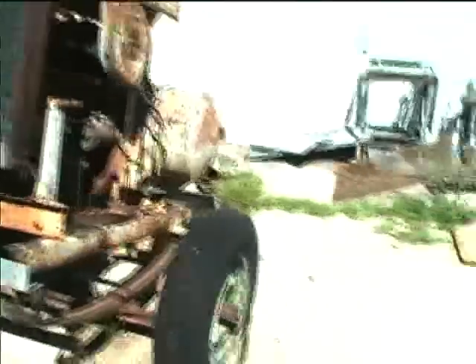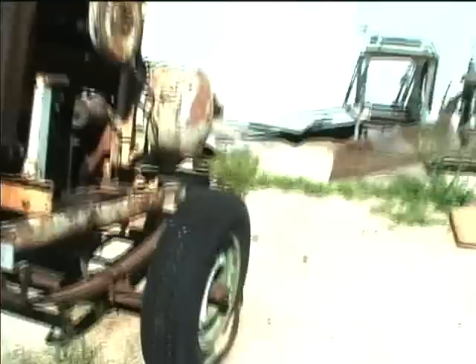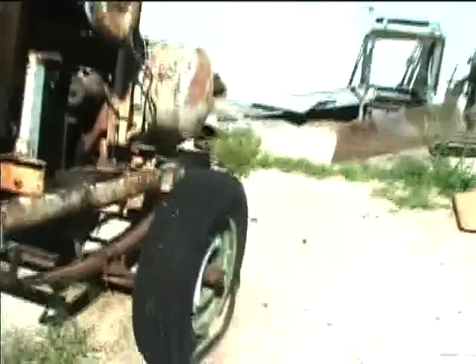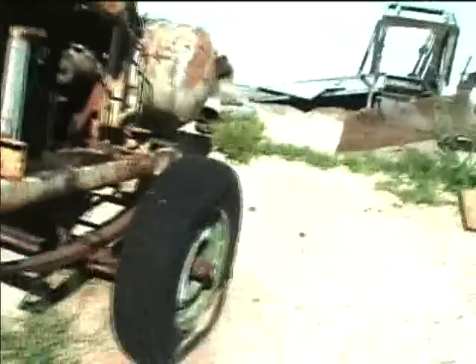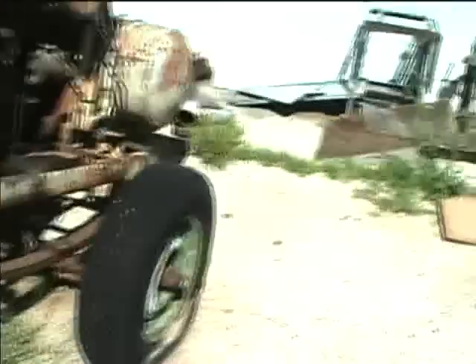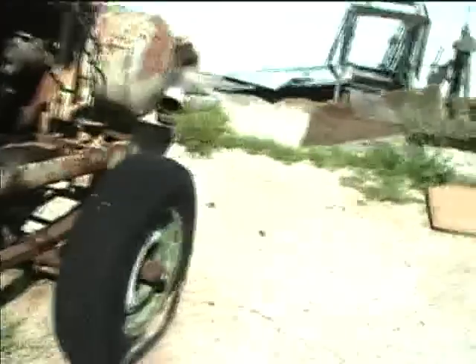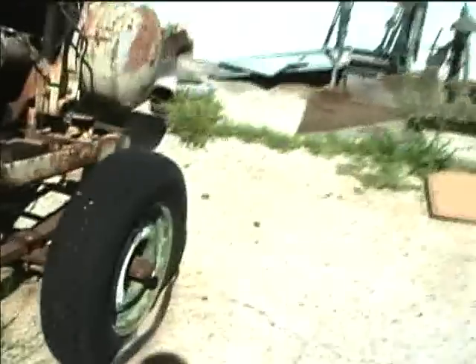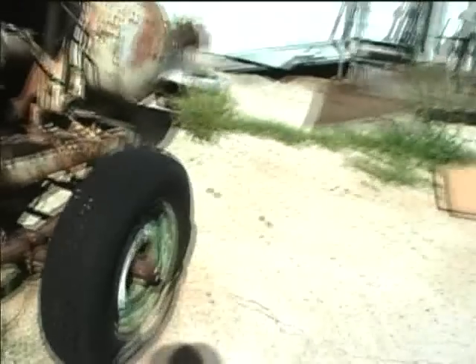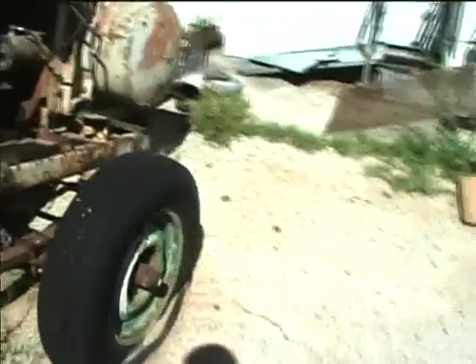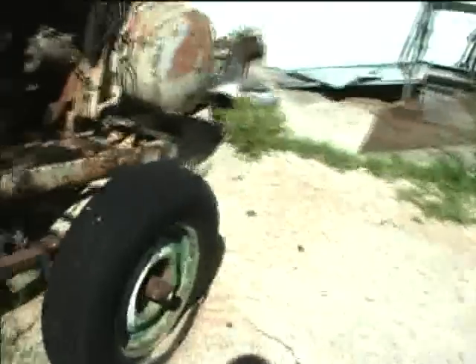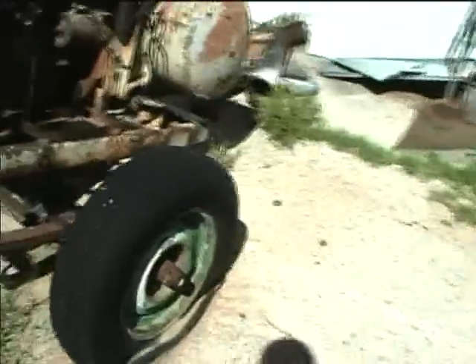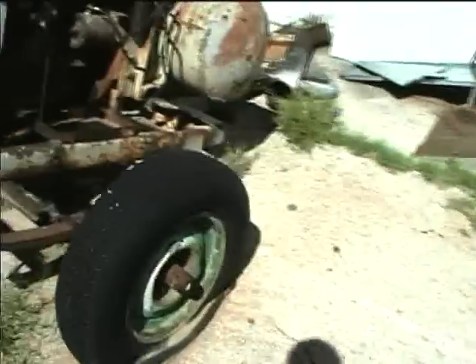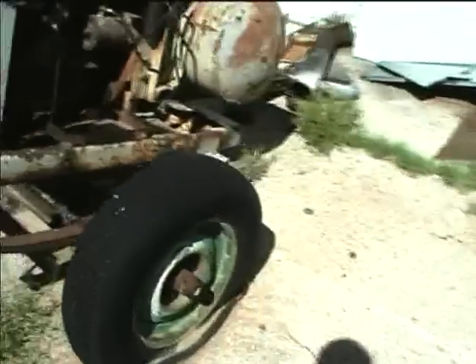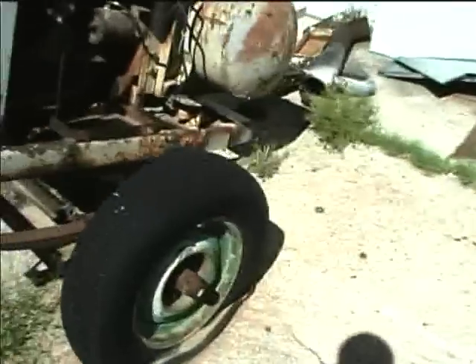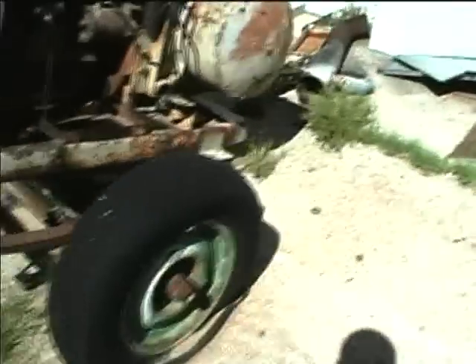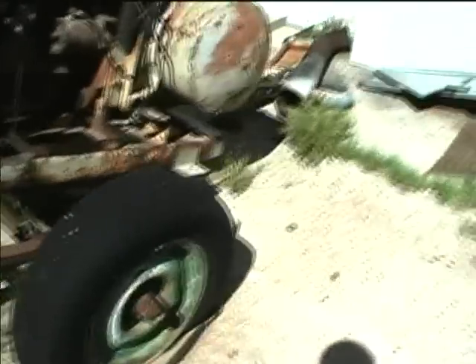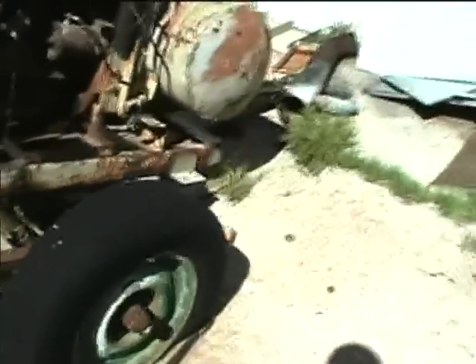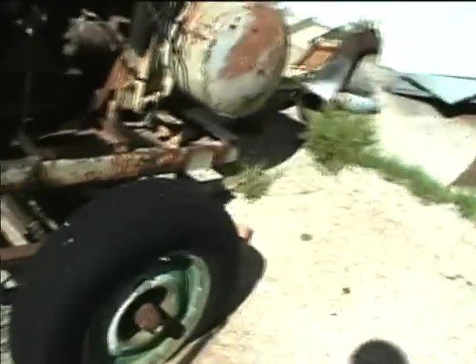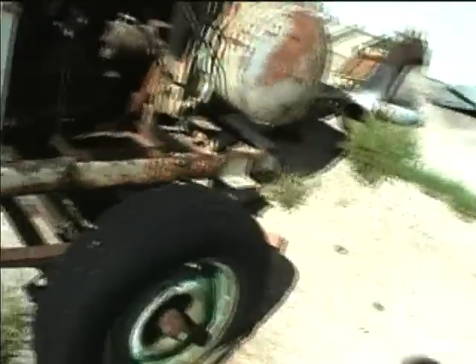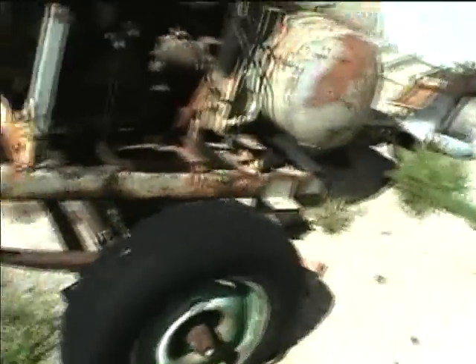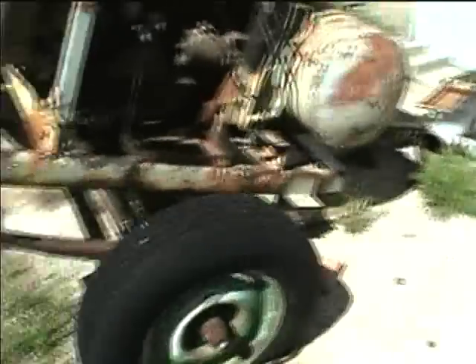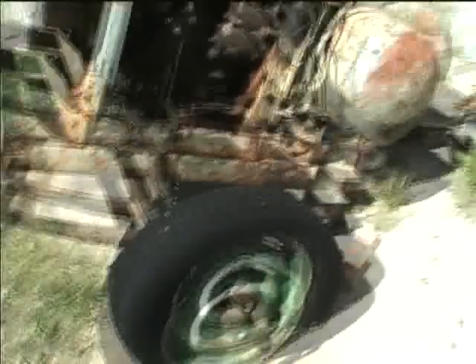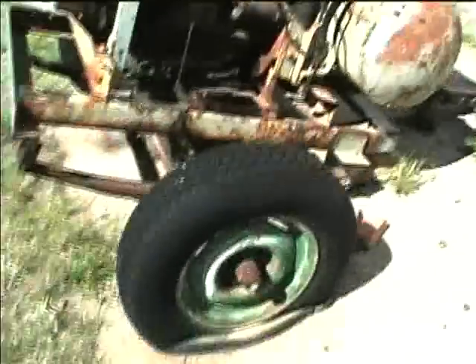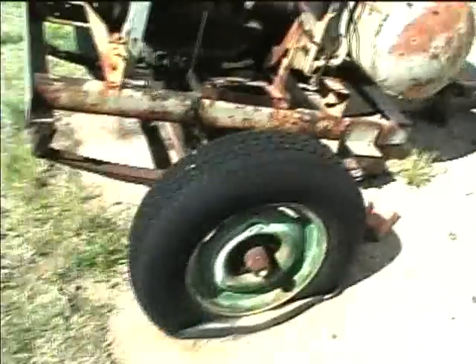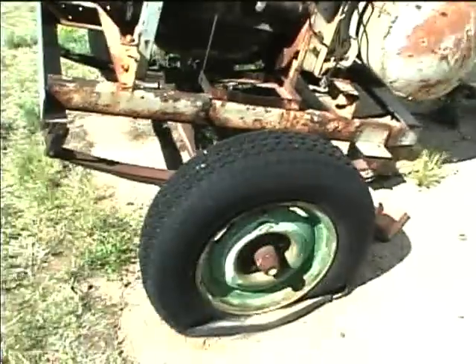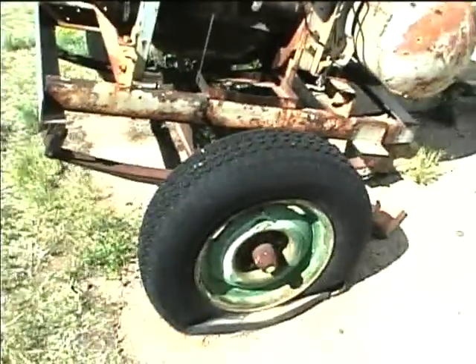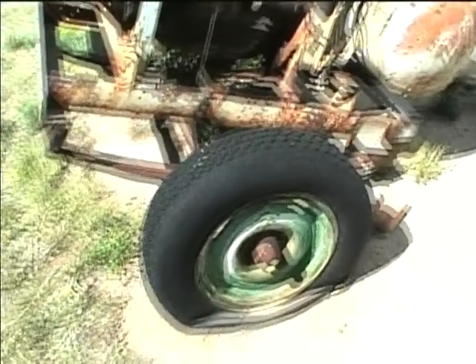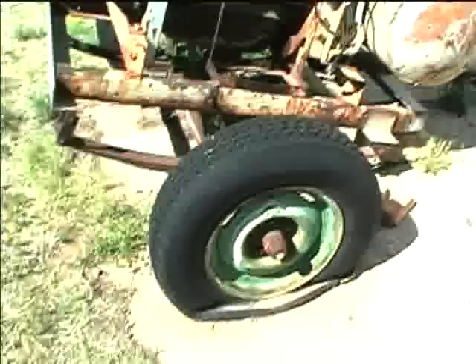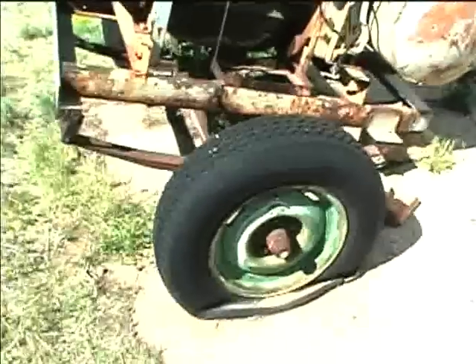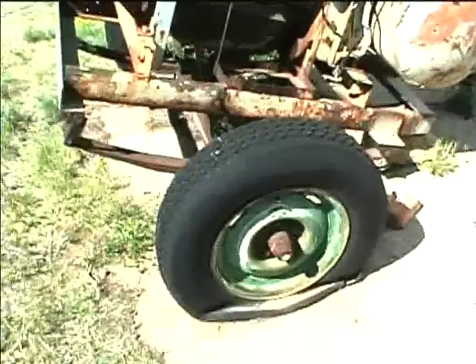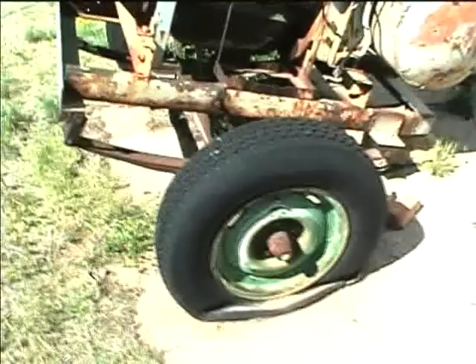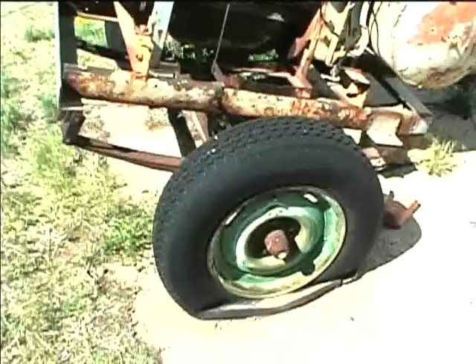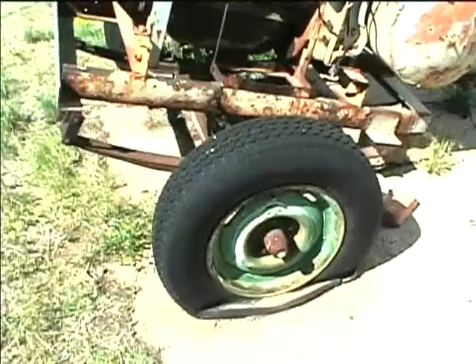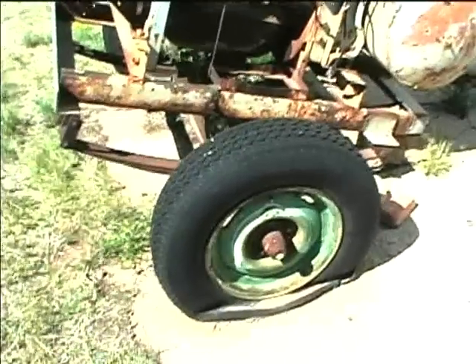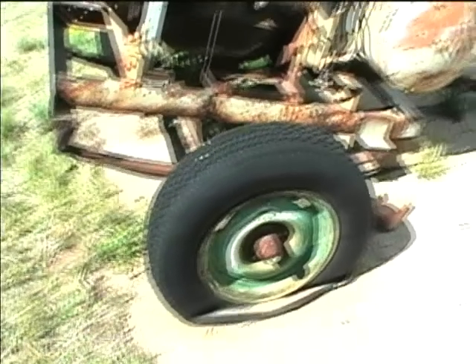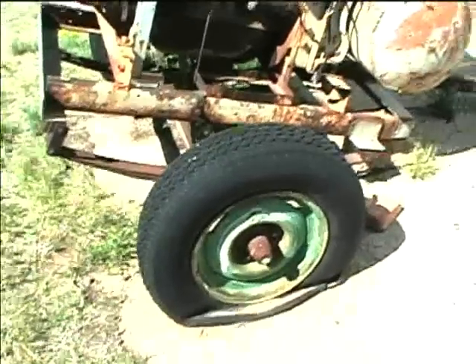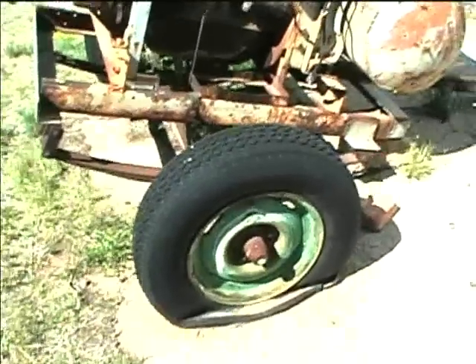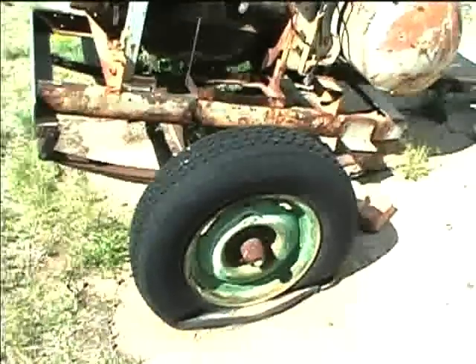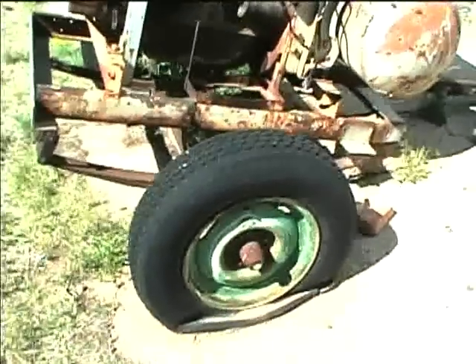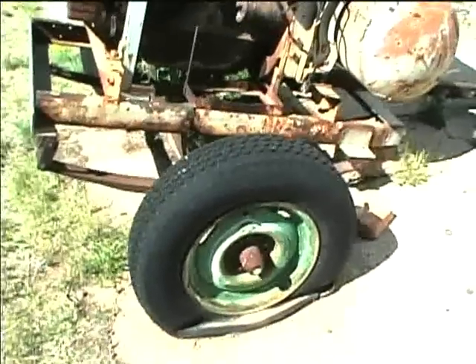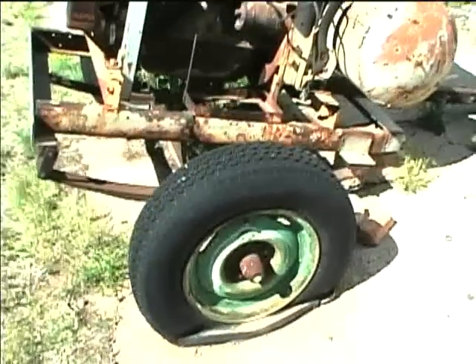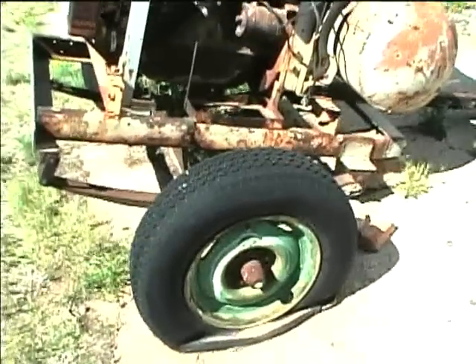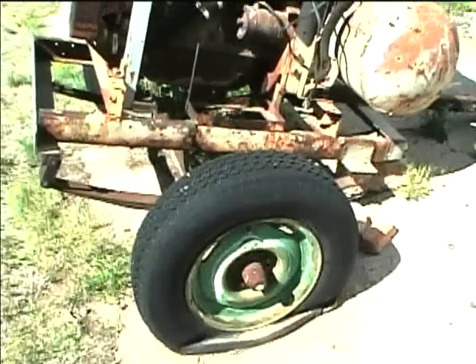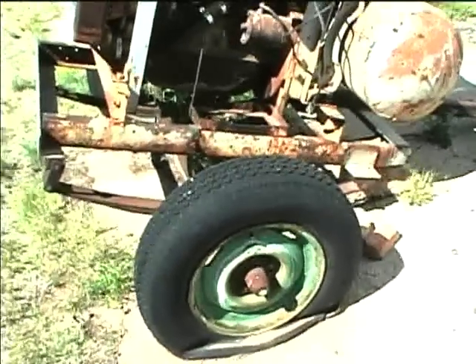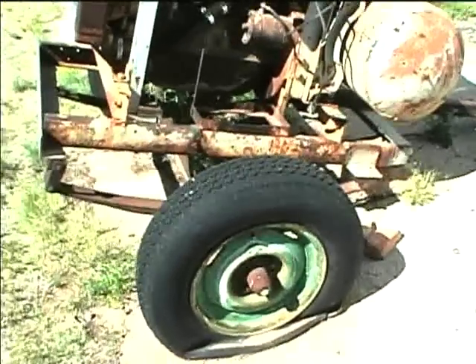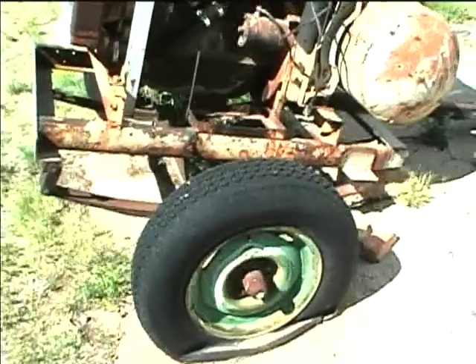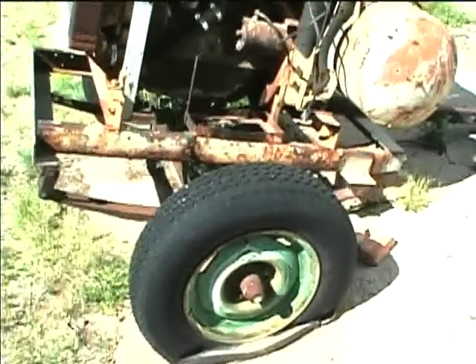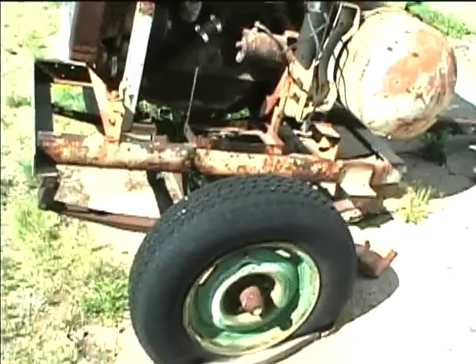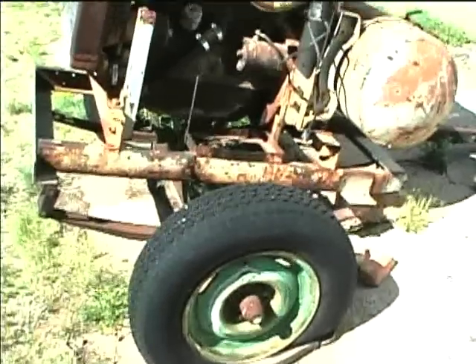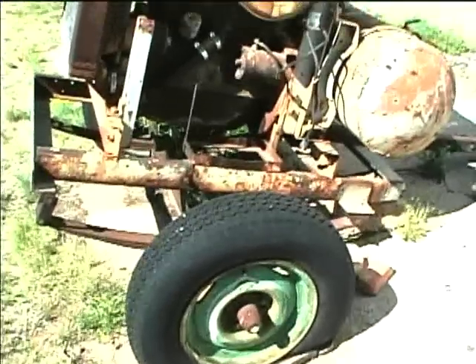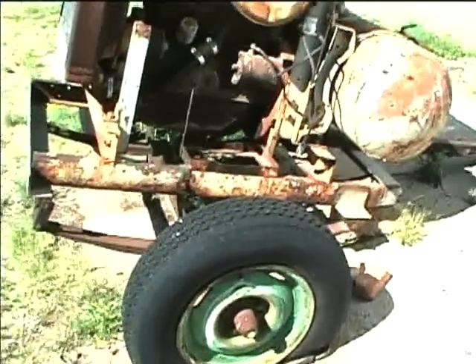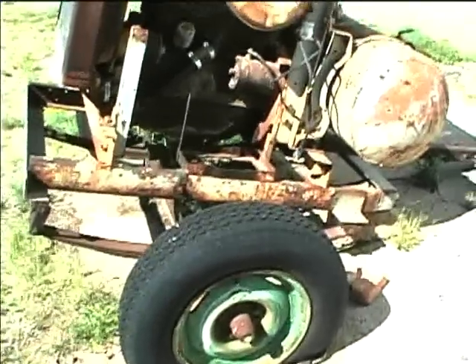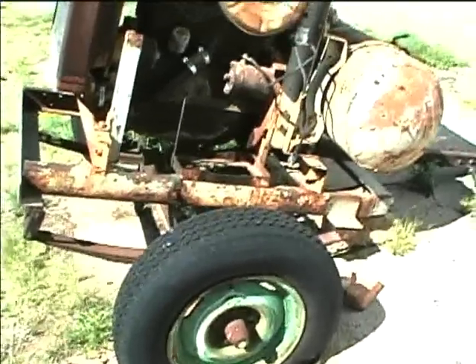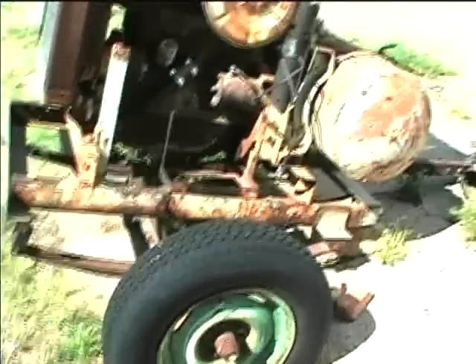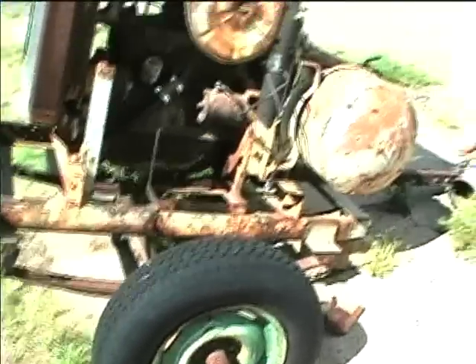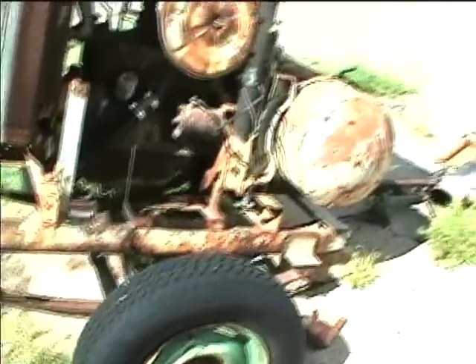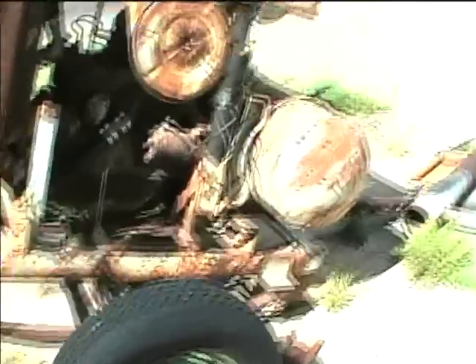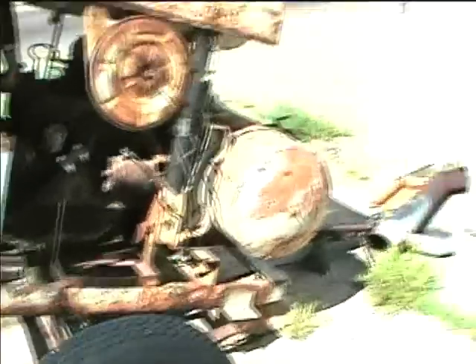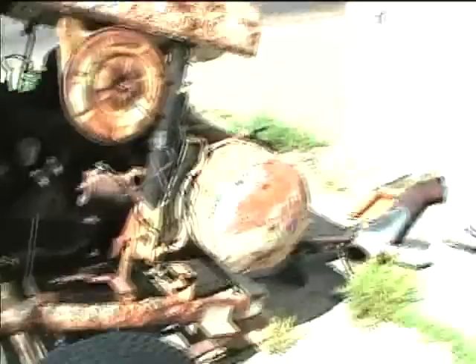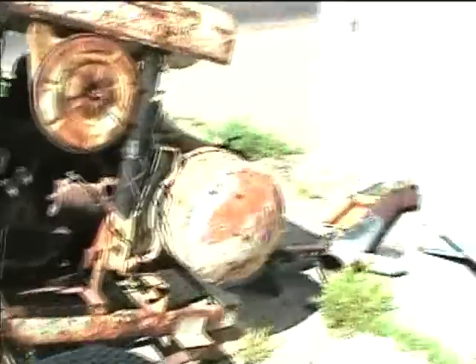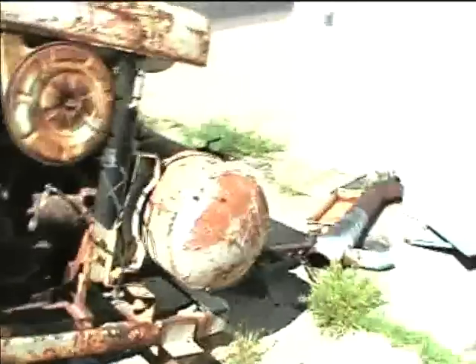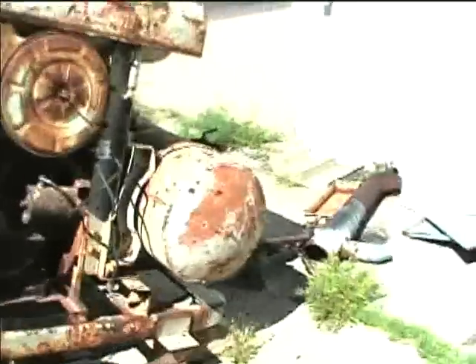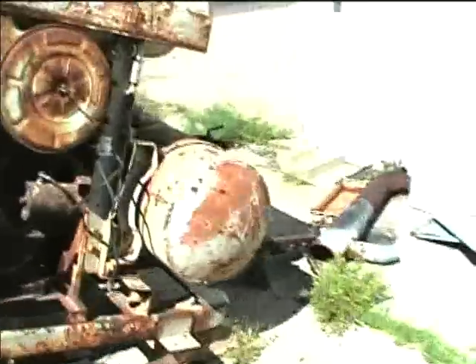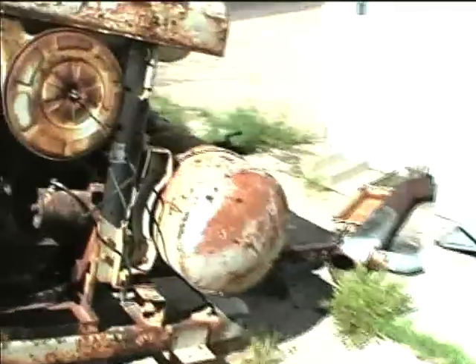There's that flat tire. I've got a spare at home — I'll bring it up here, hitch this up to the van, and take it on home.